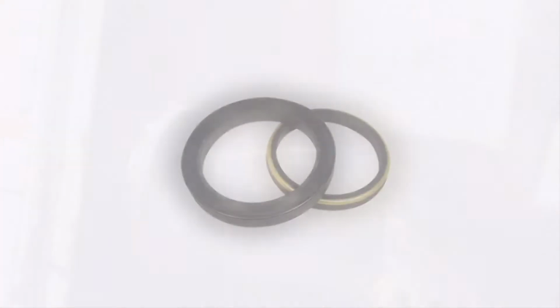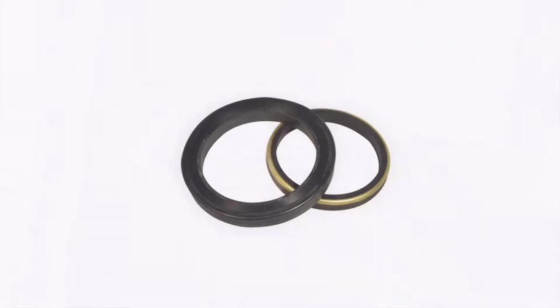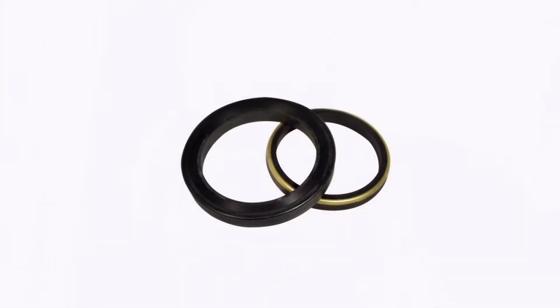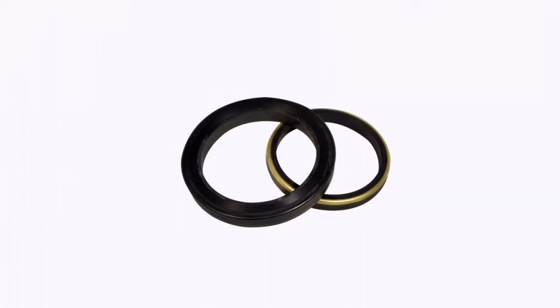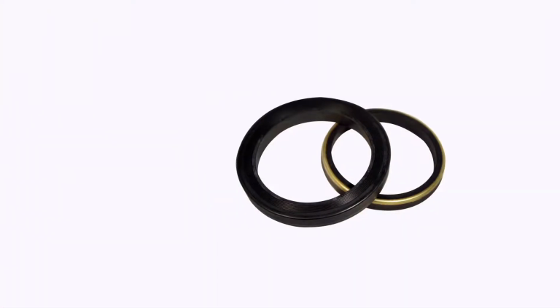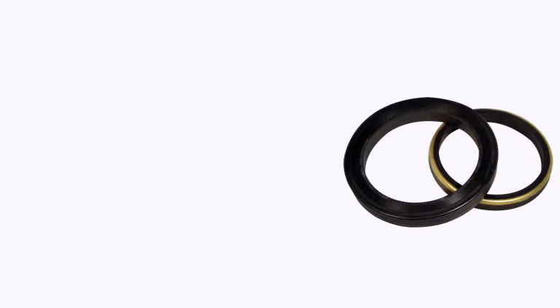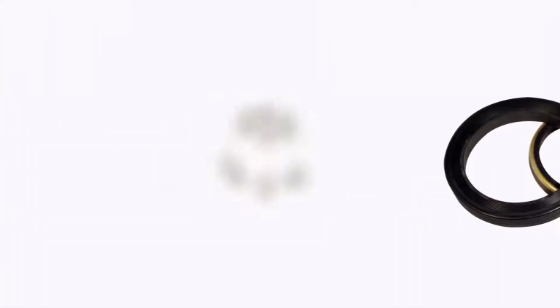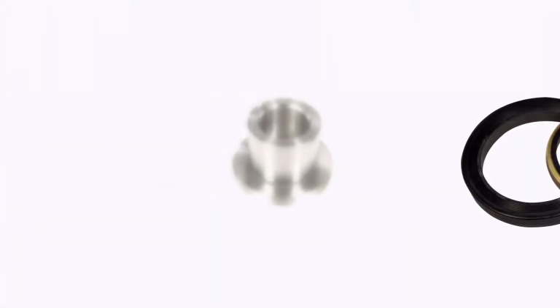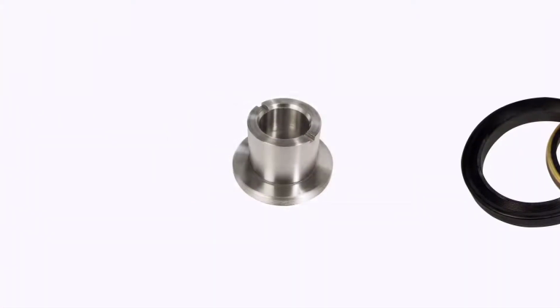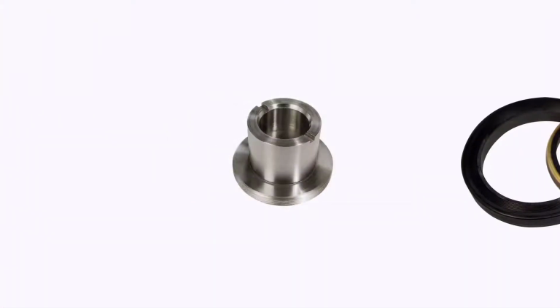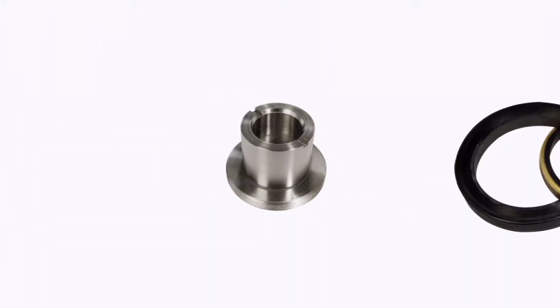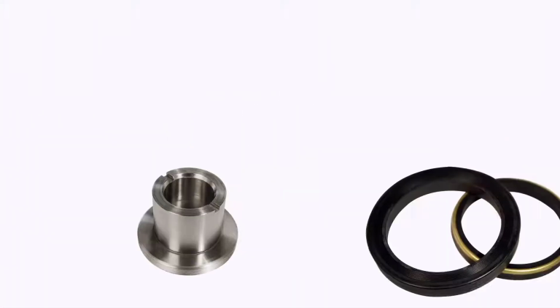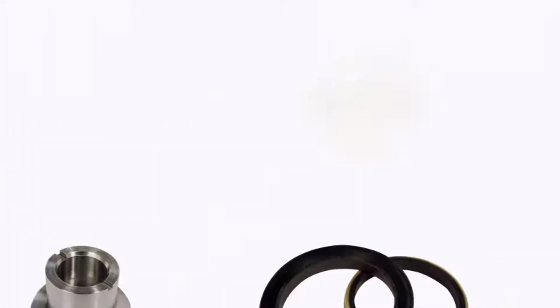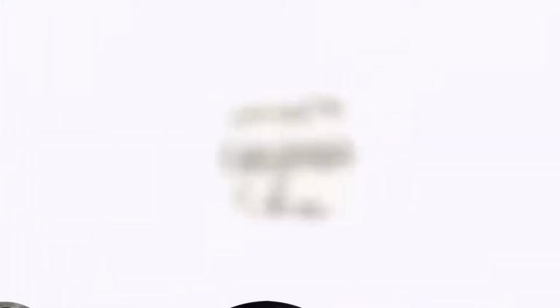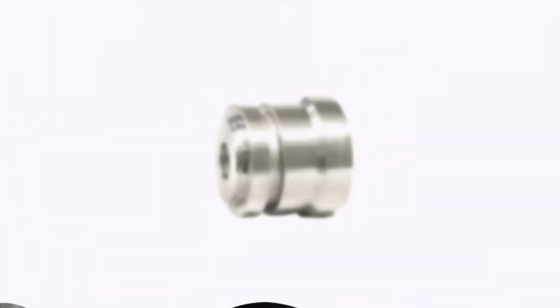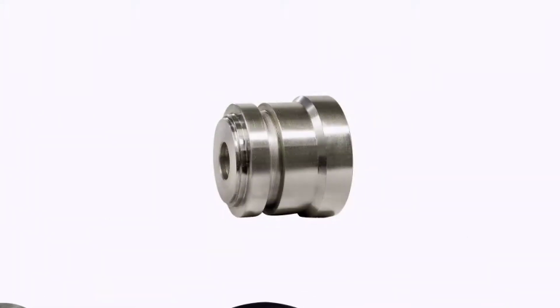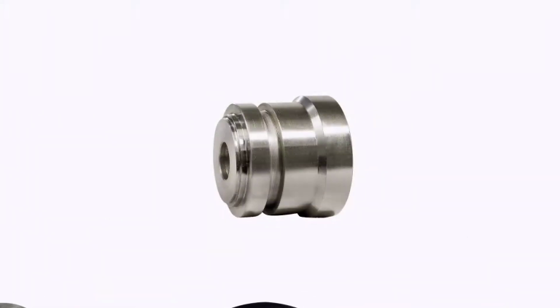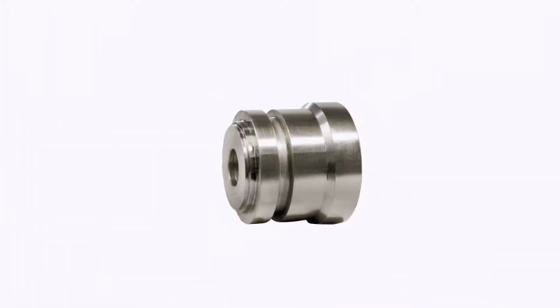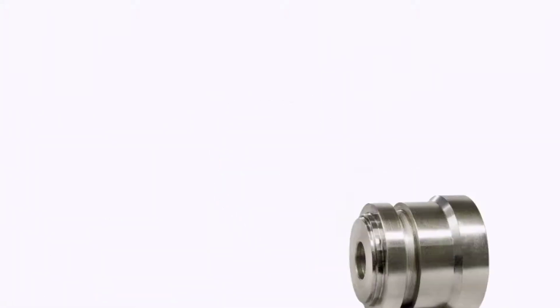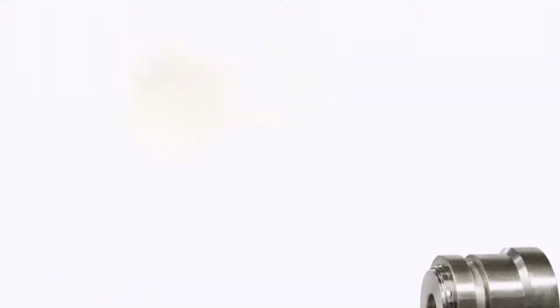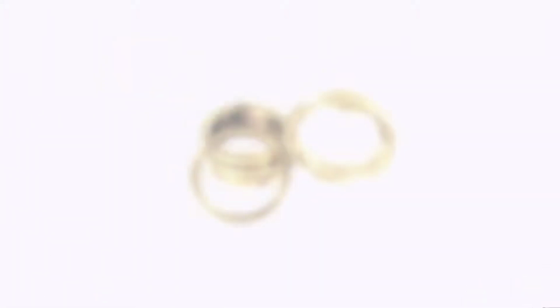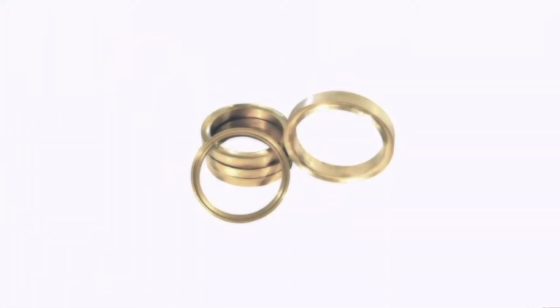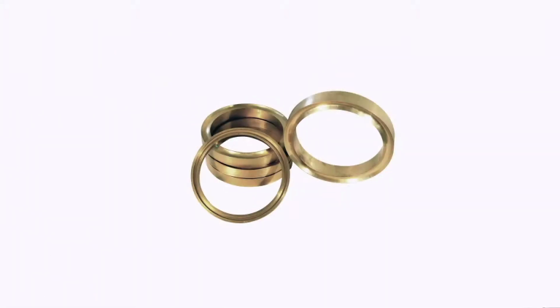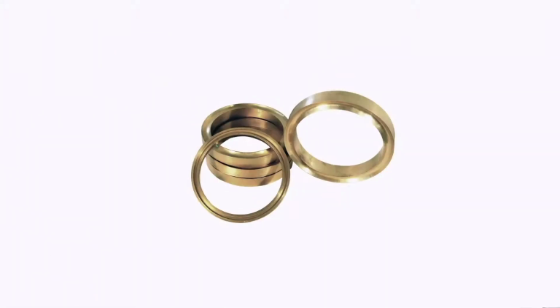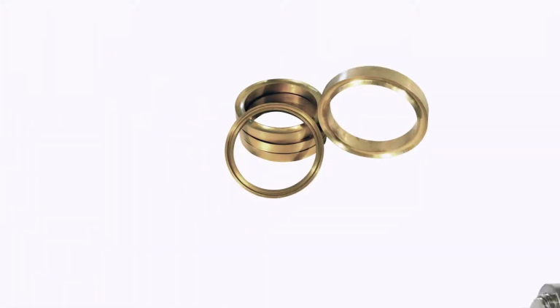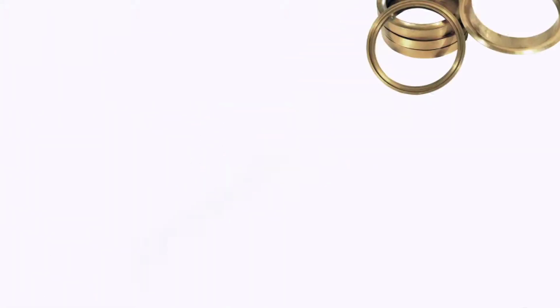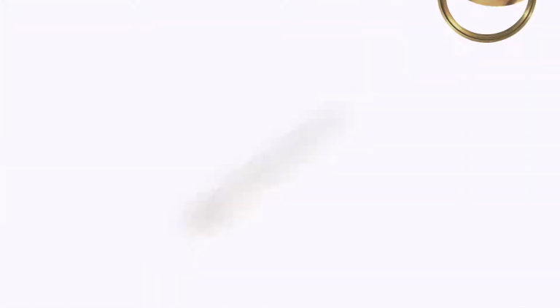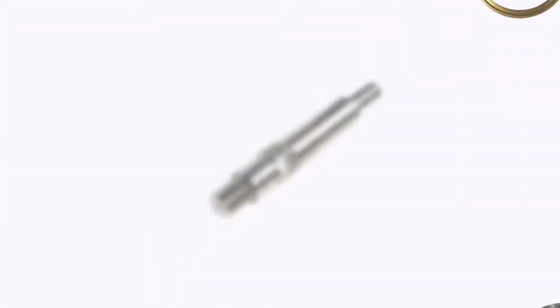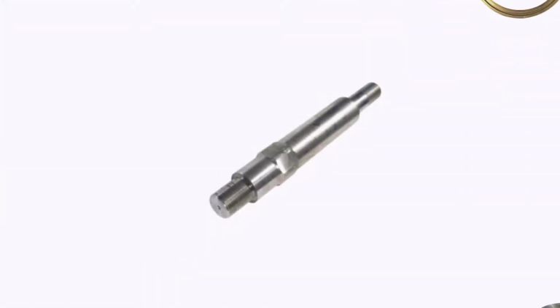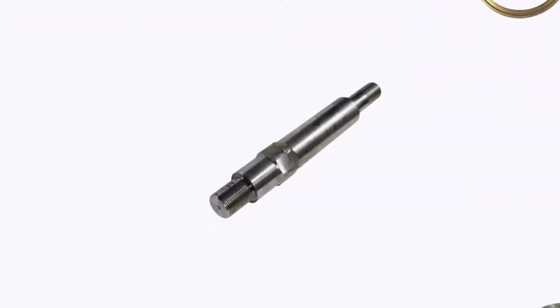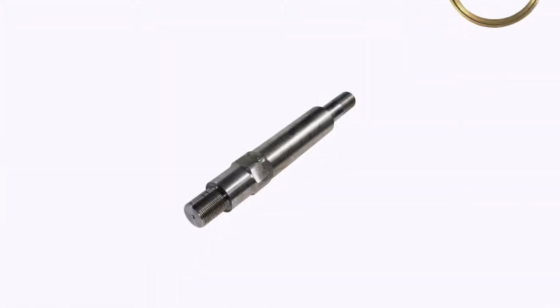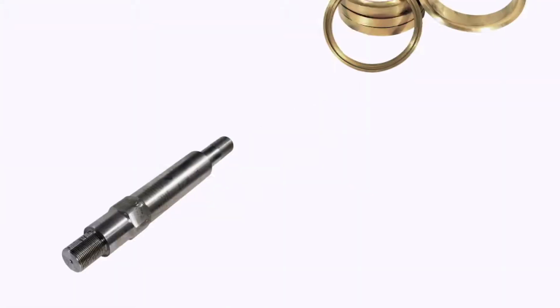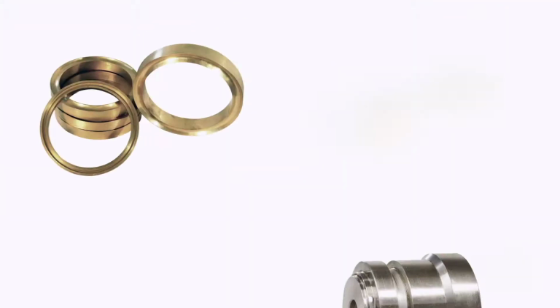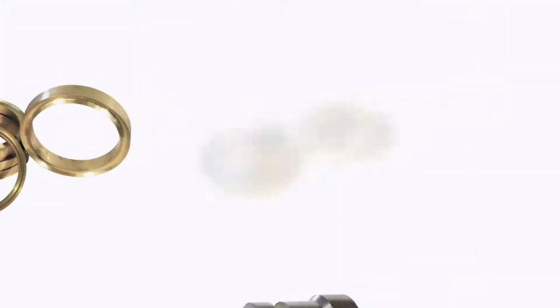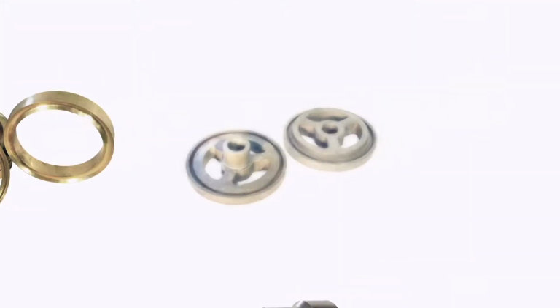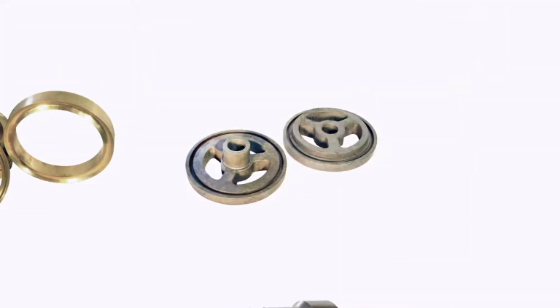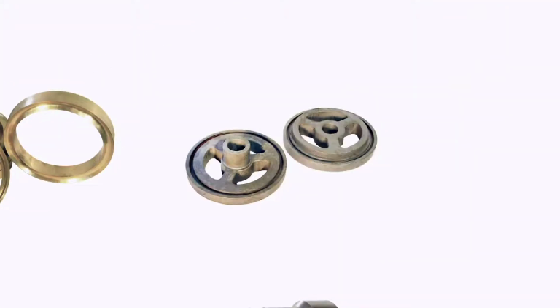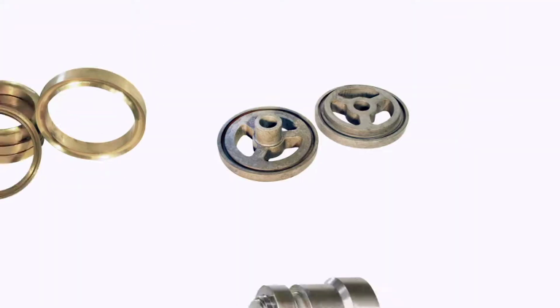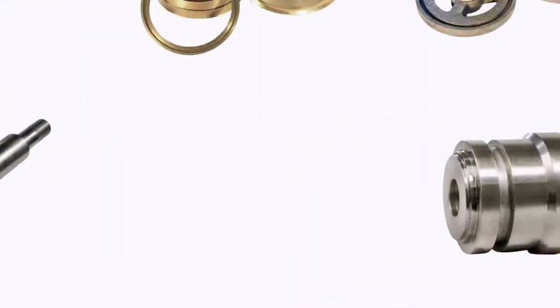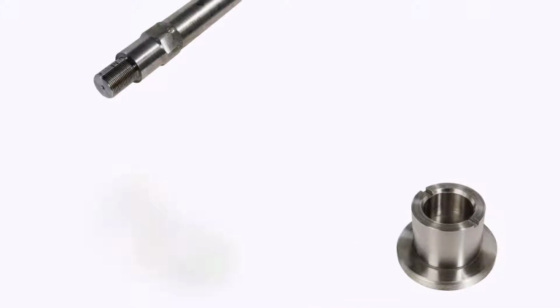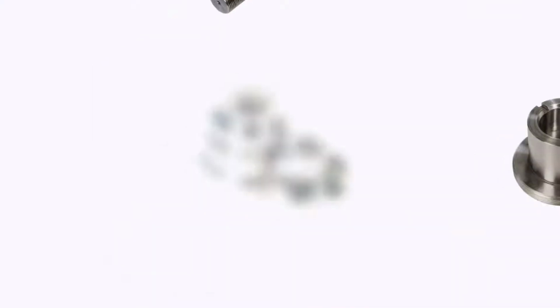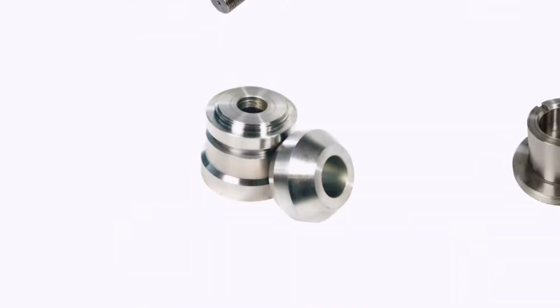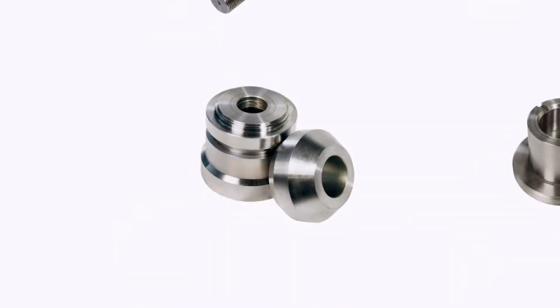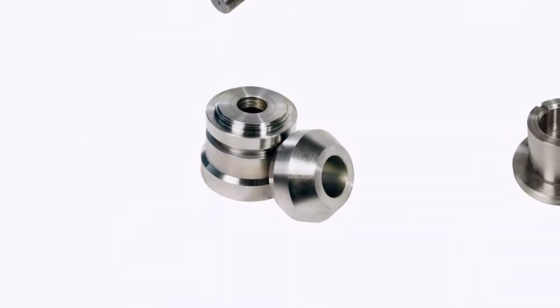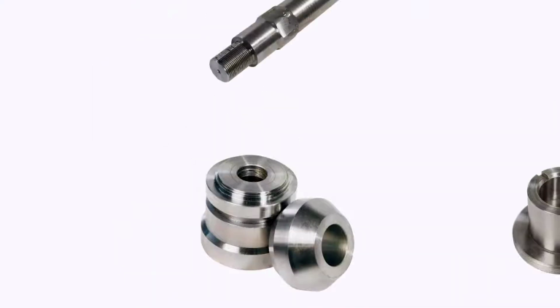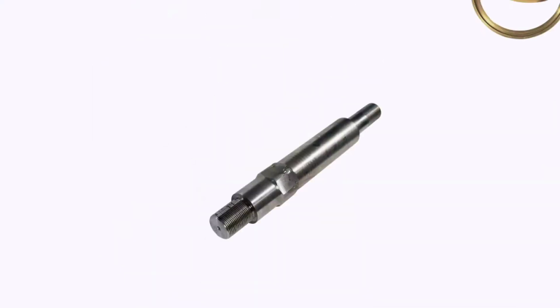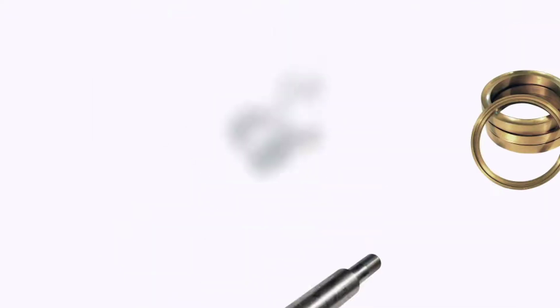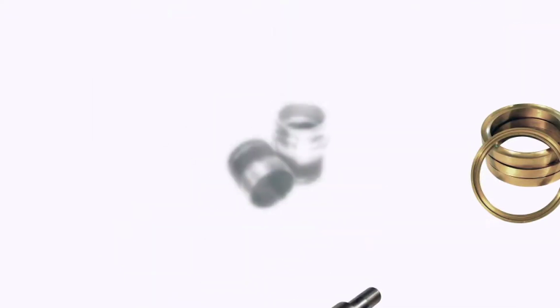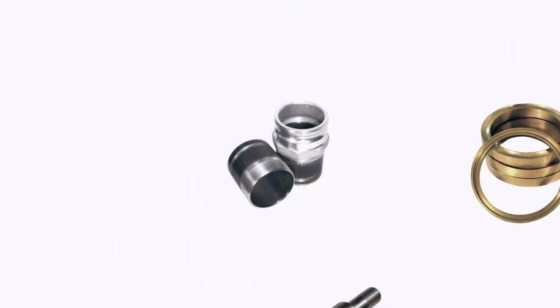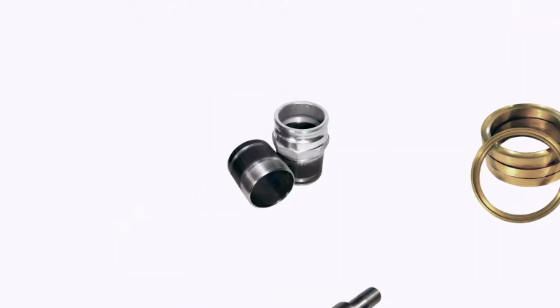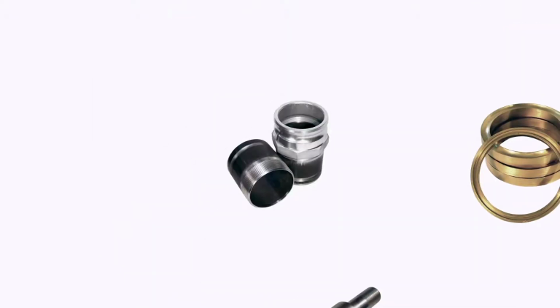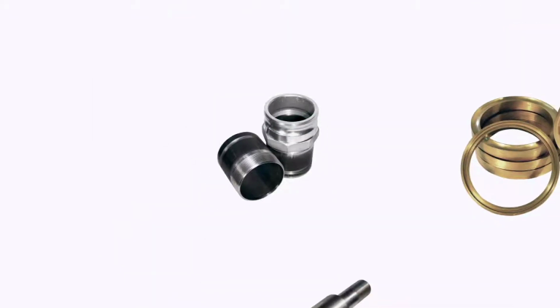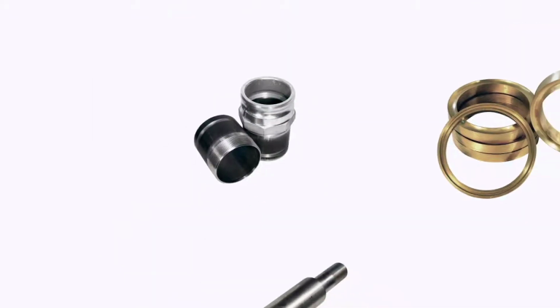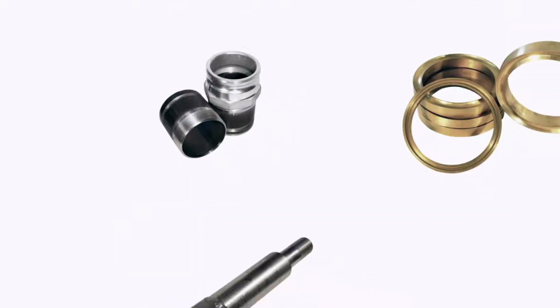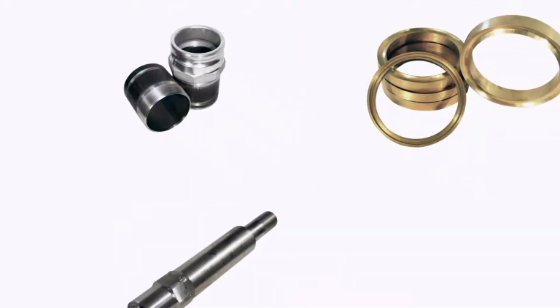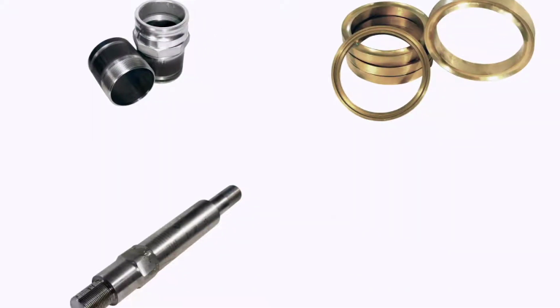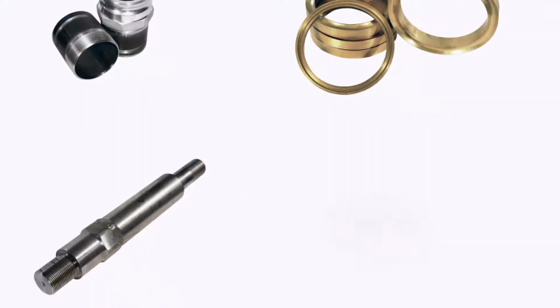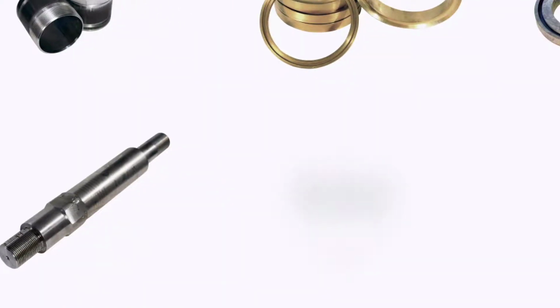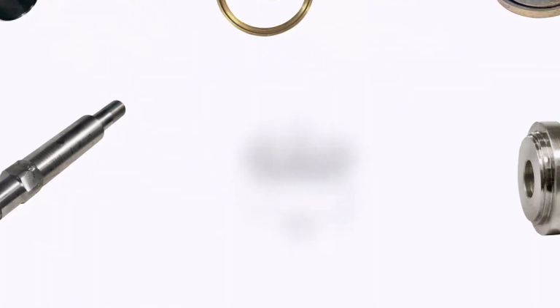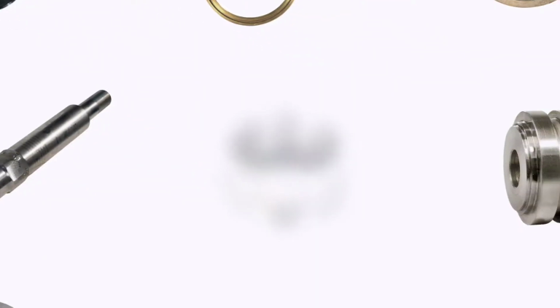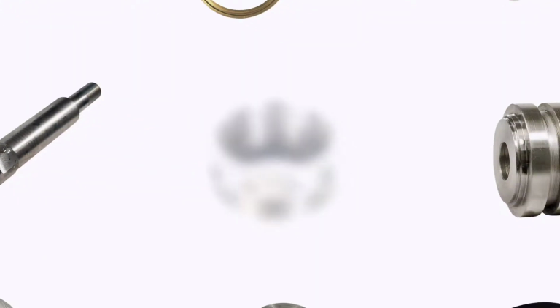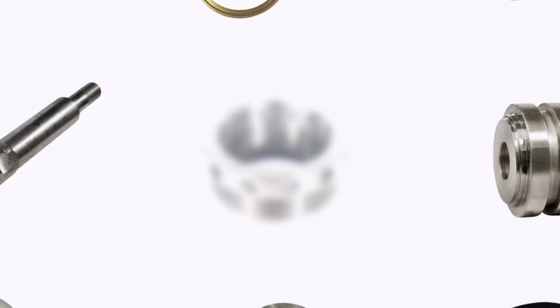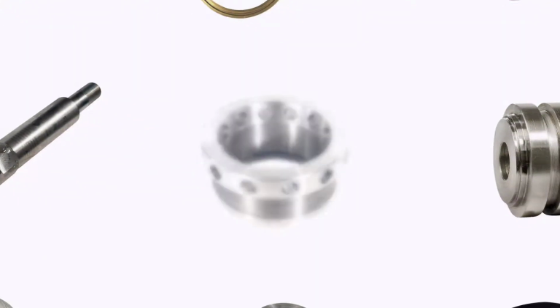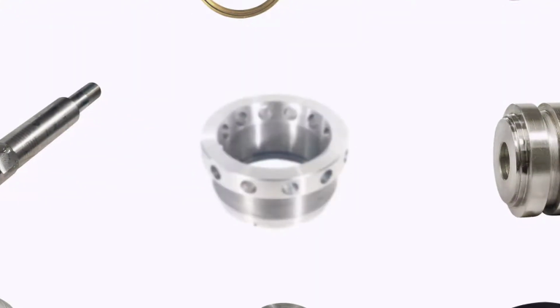Today, we design, machine, and manufacture parts and solutions to a wide range of needs in the hydrofracking industry.